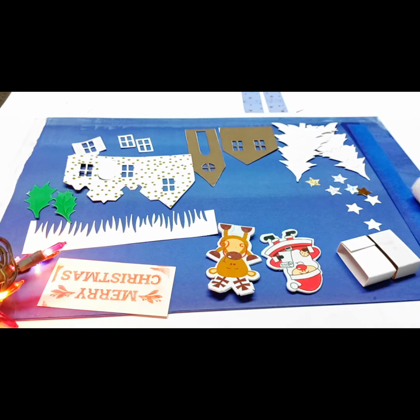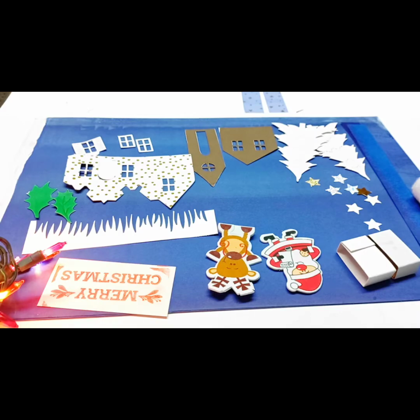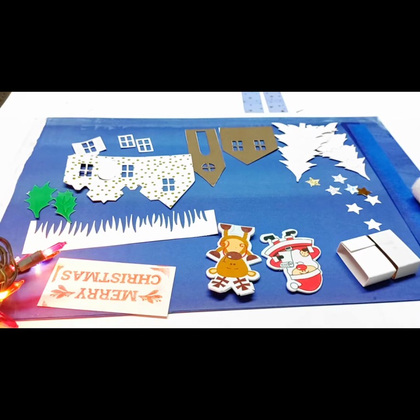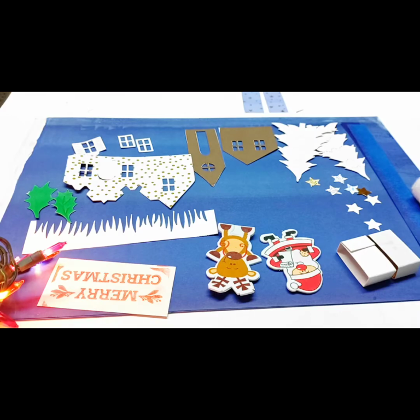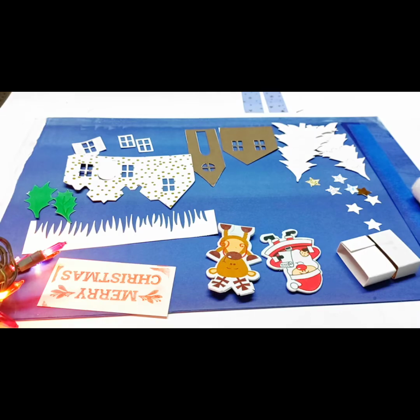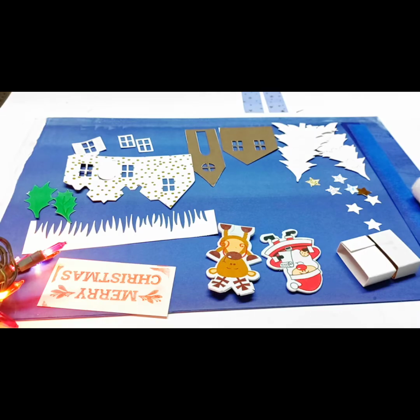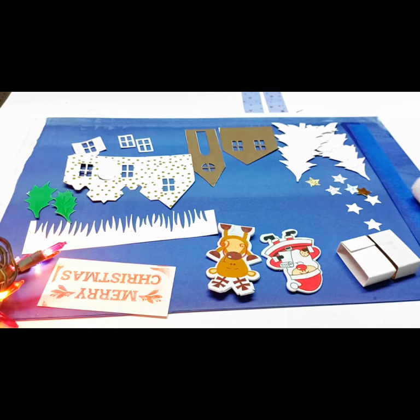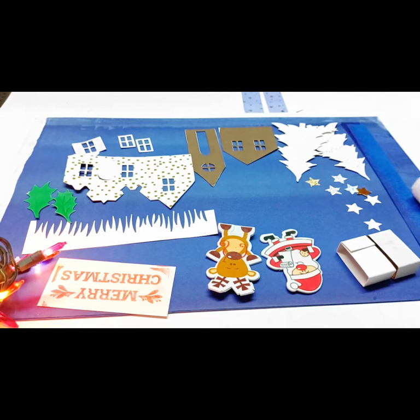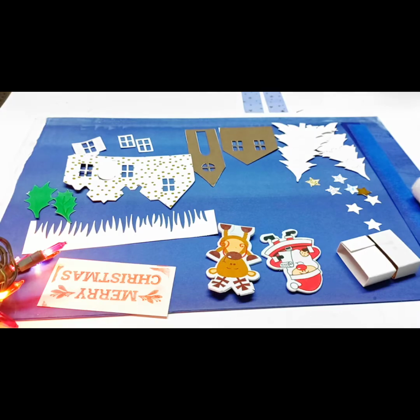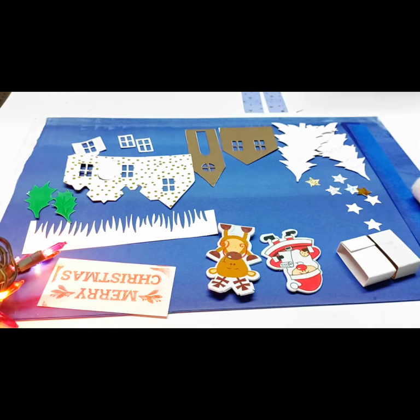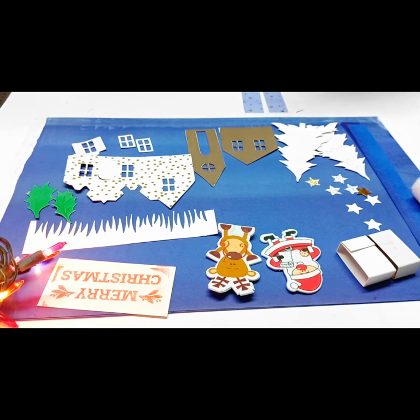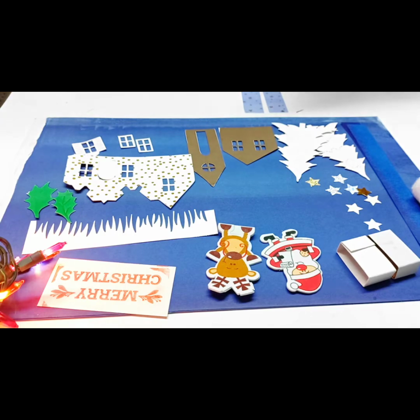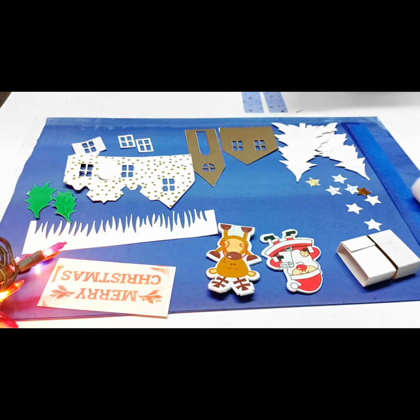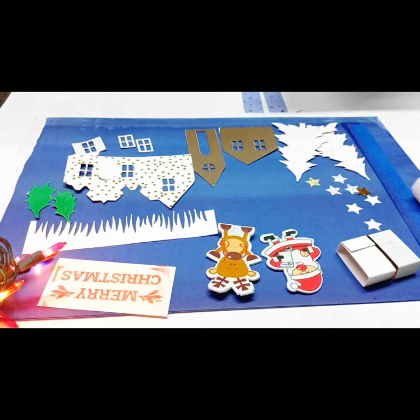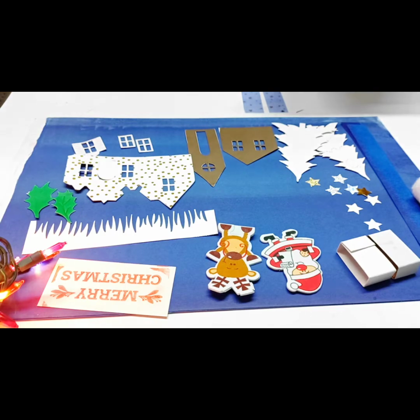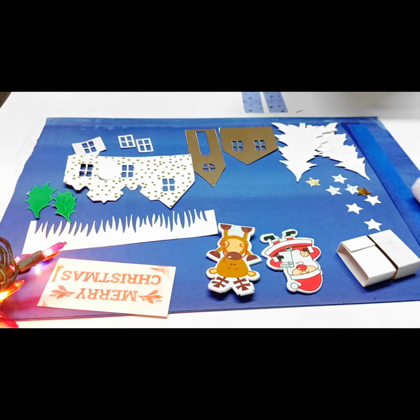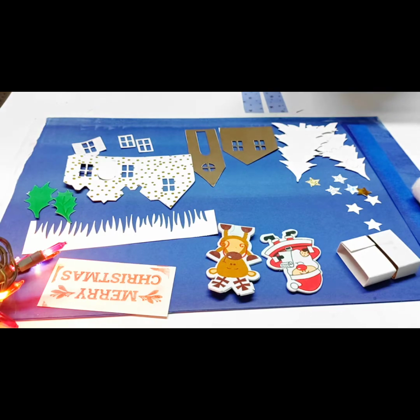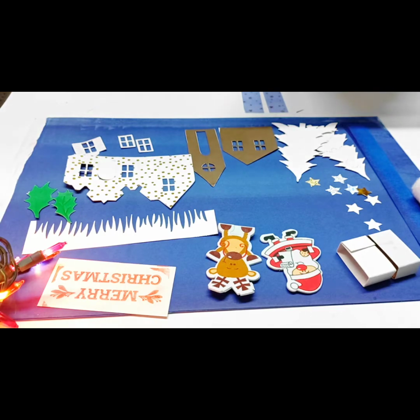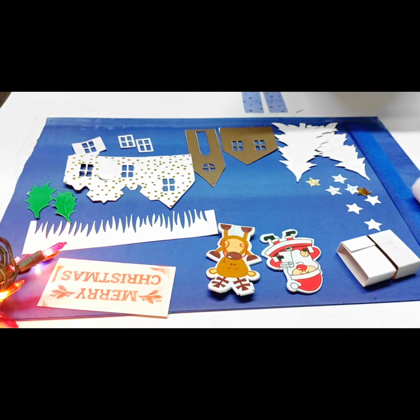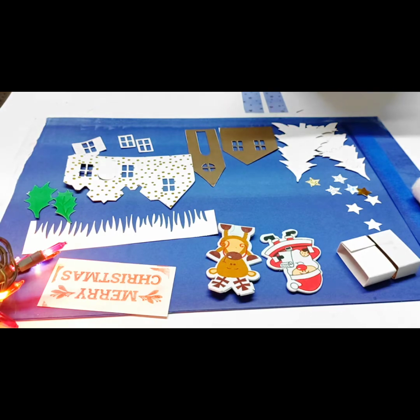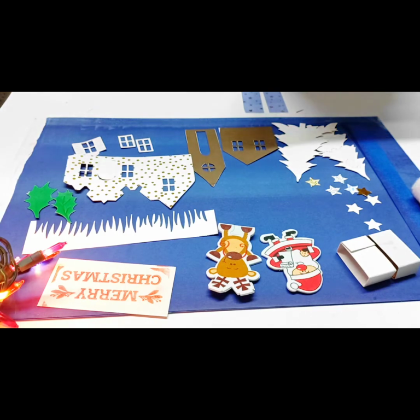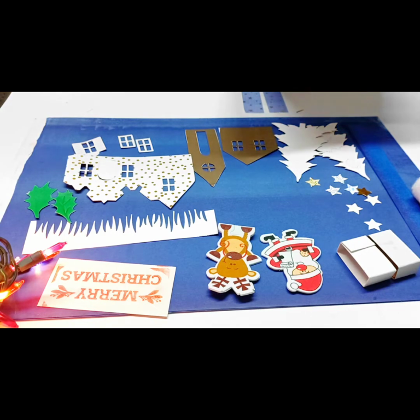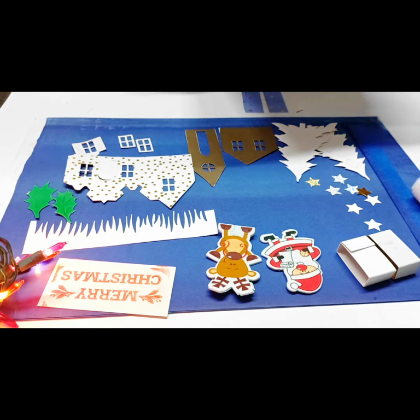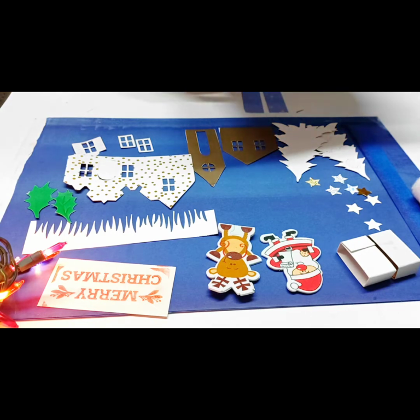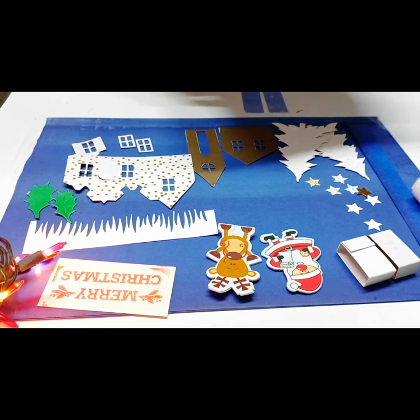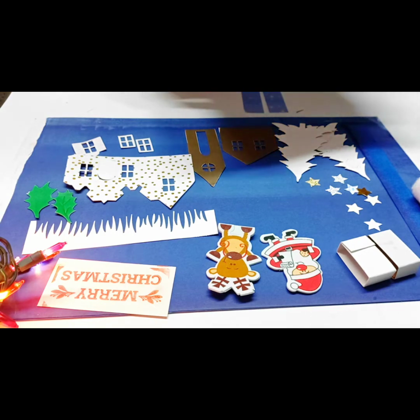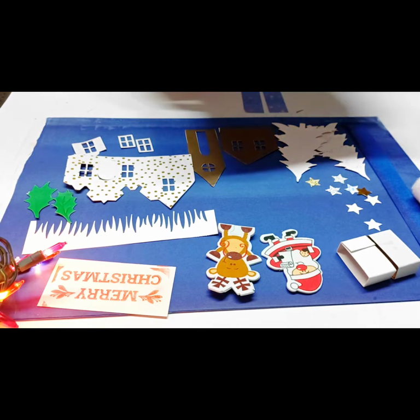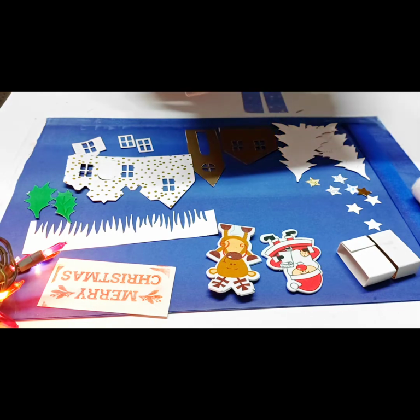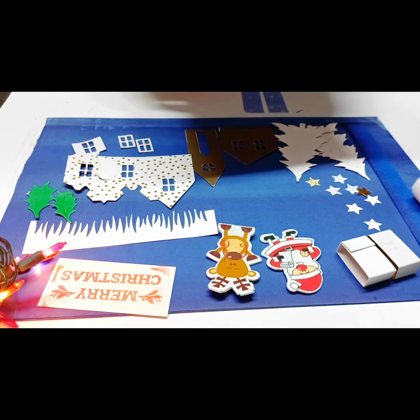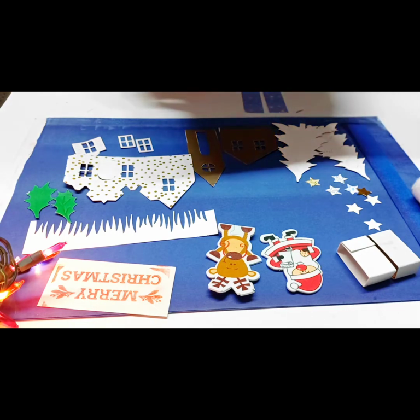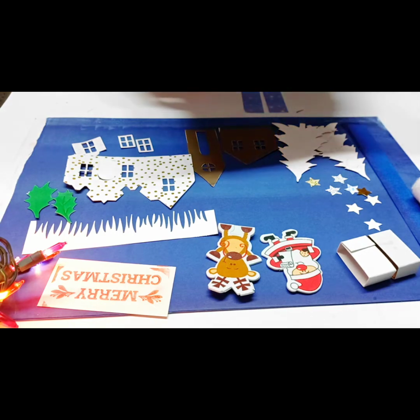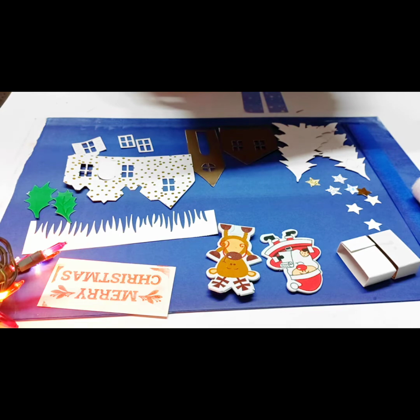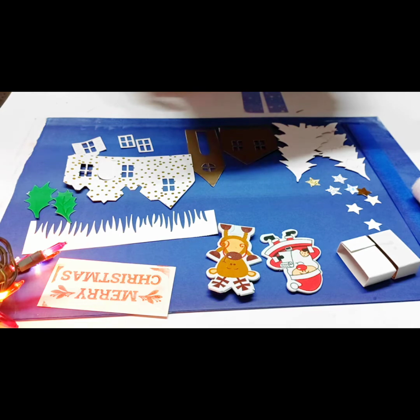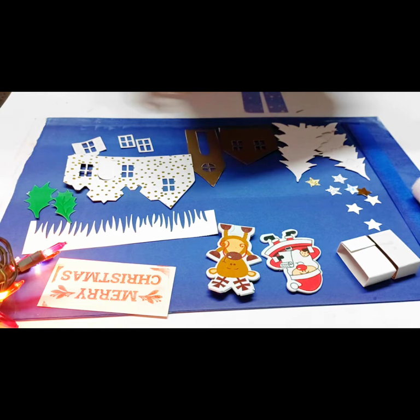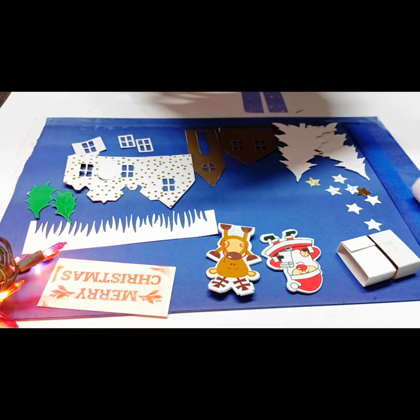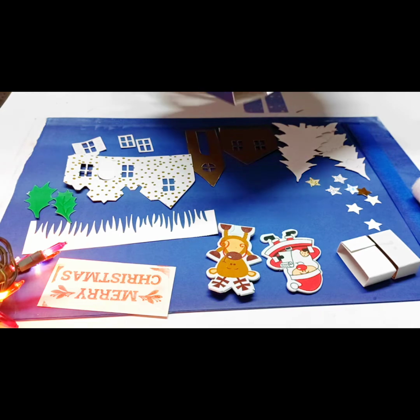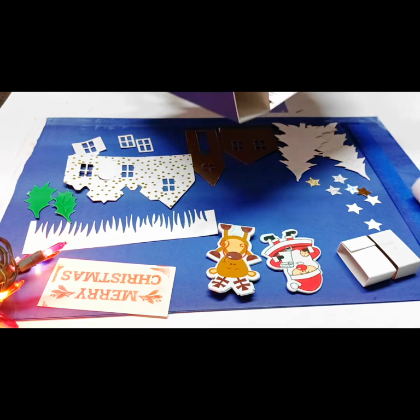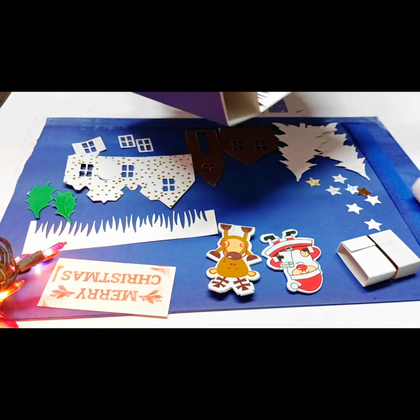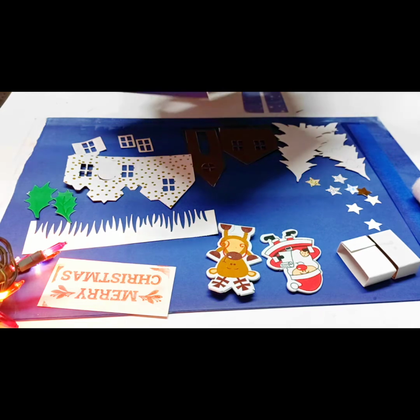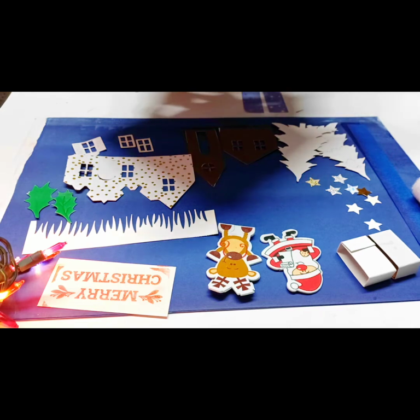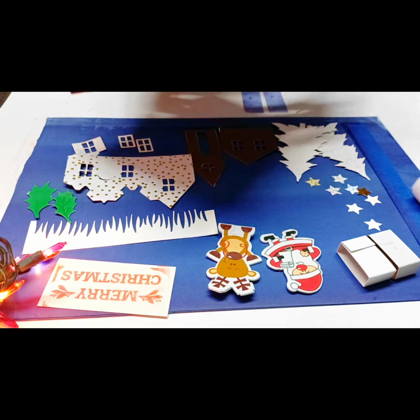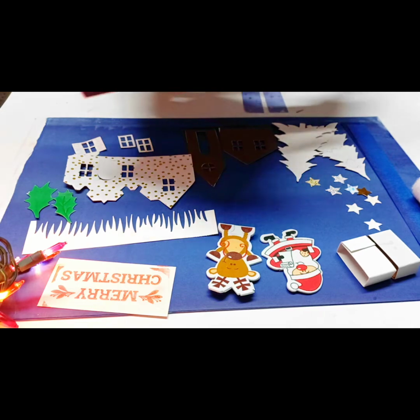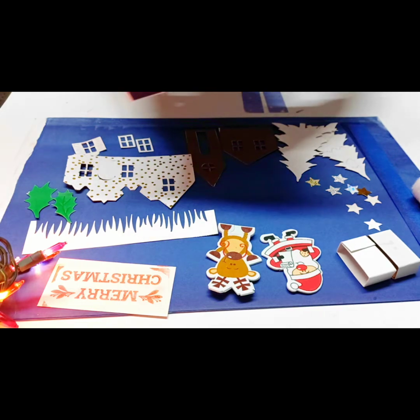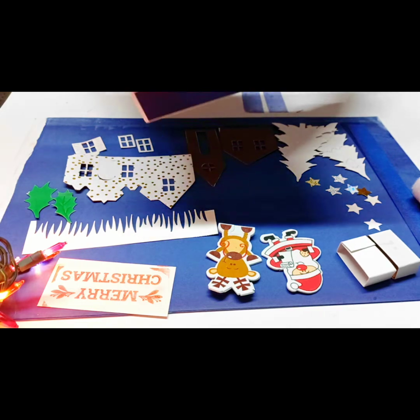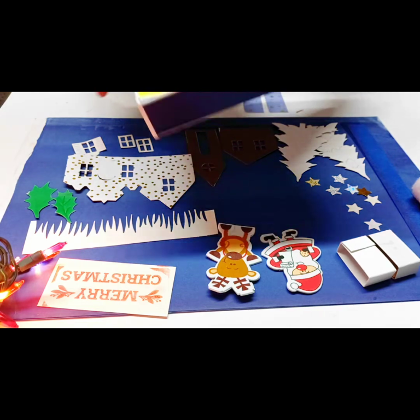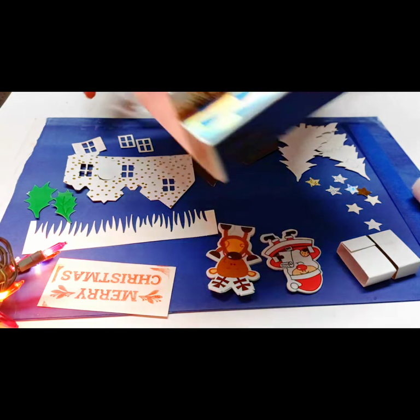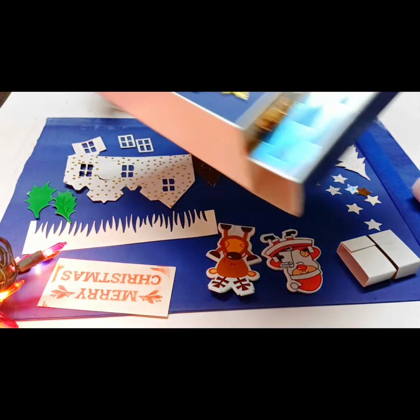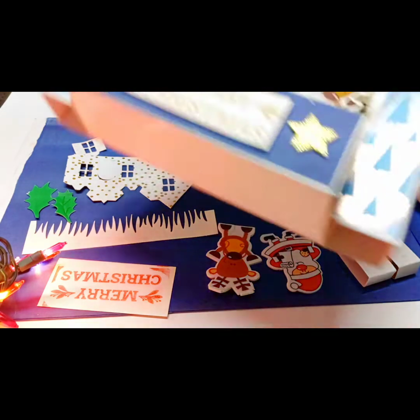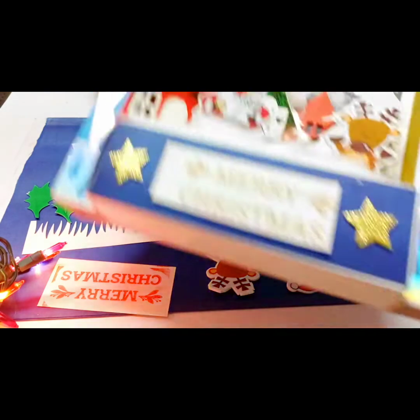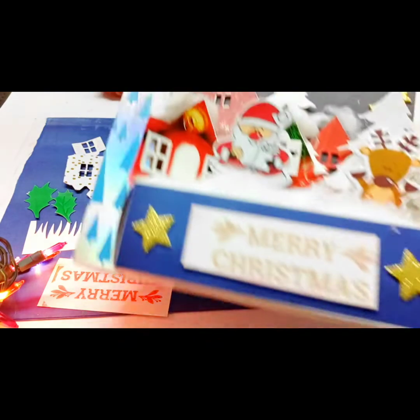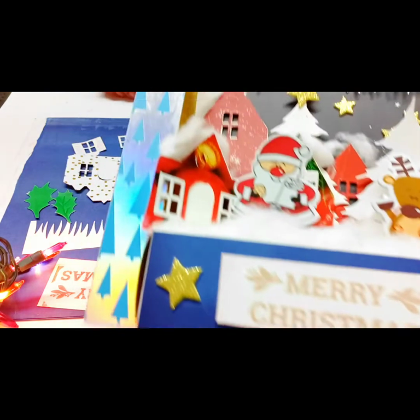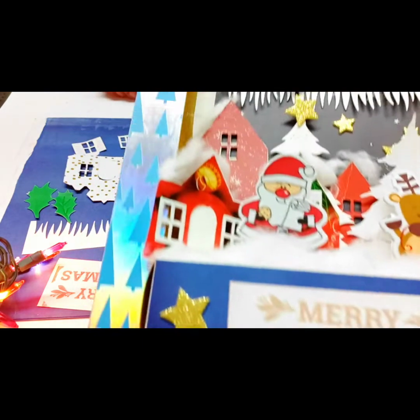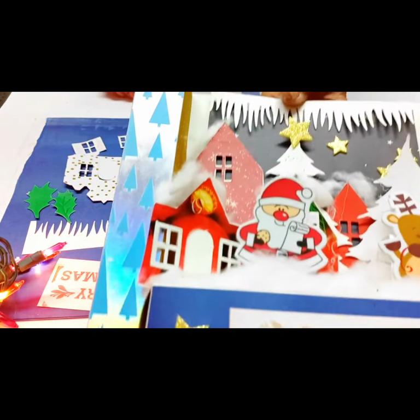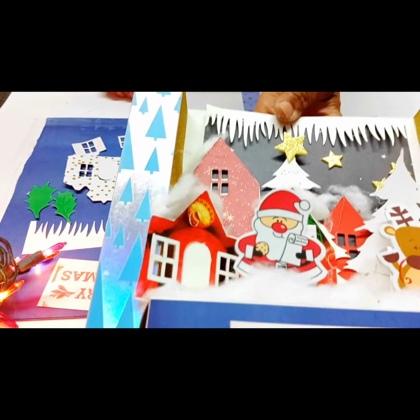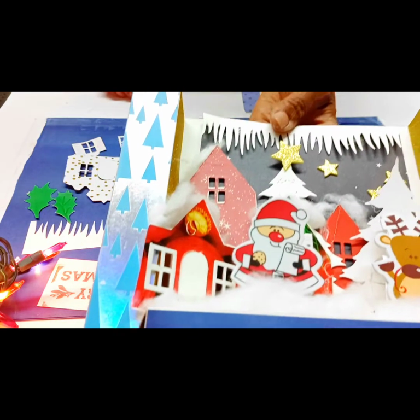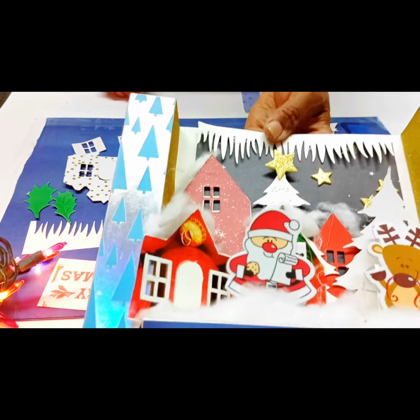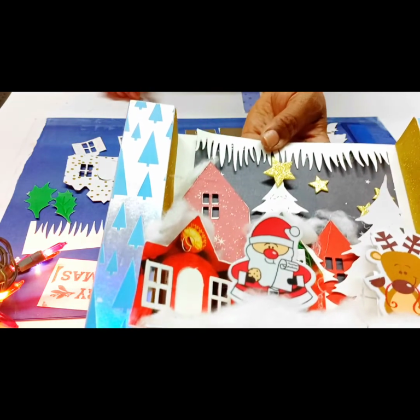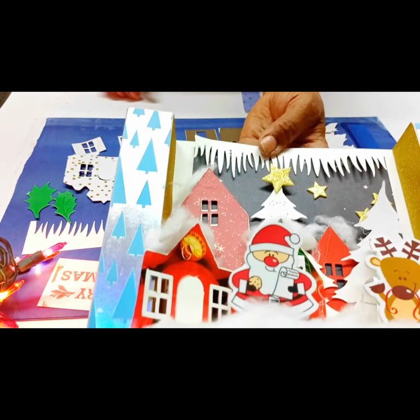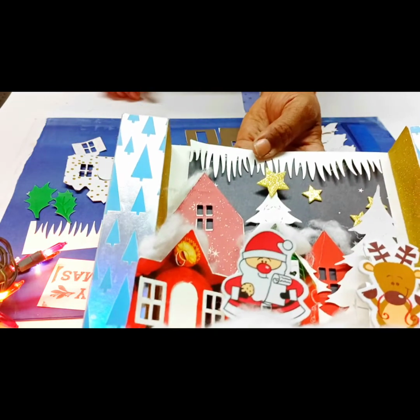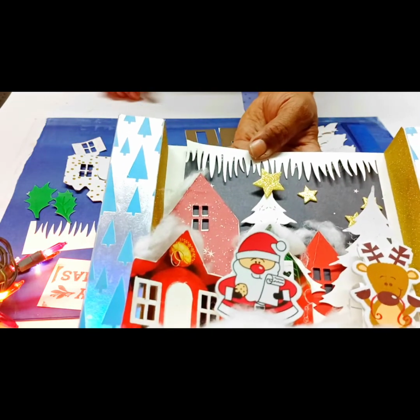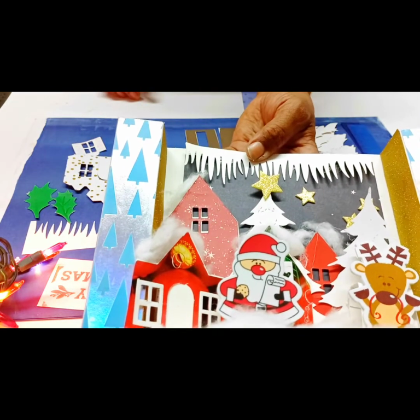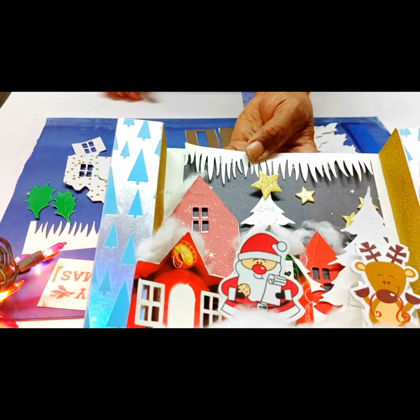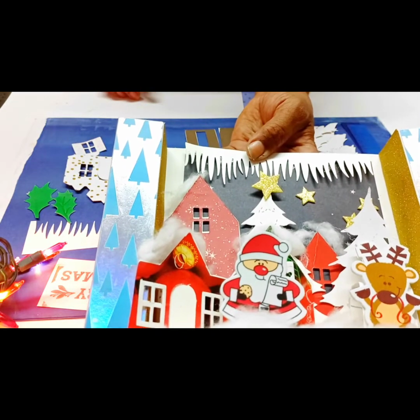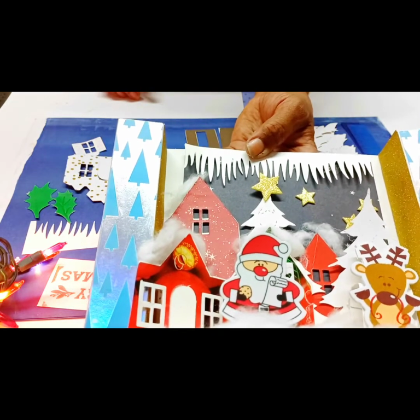Good night class, welcome to your online craft class. Tonight we will be making this craft.